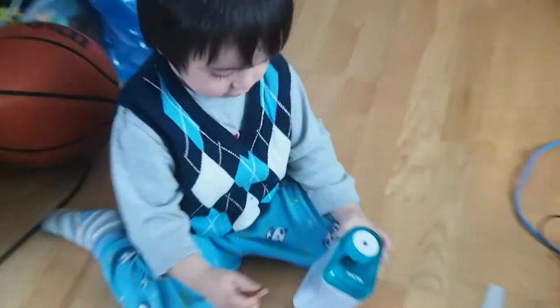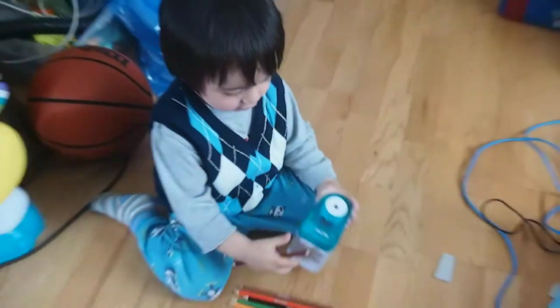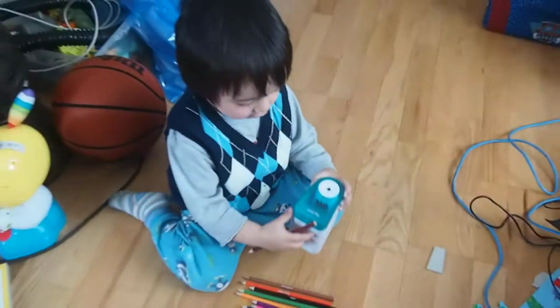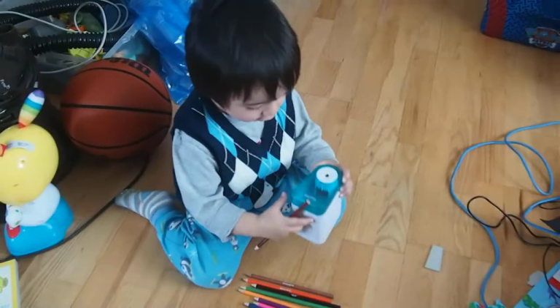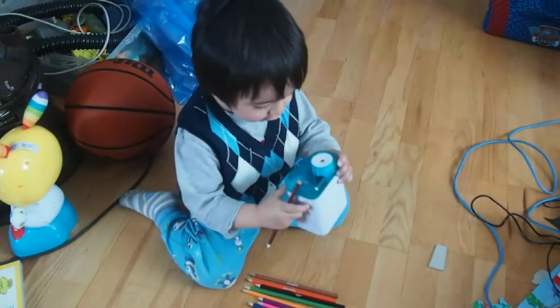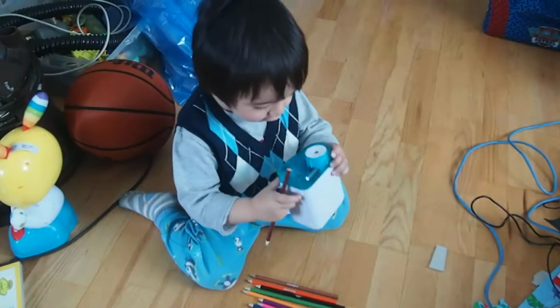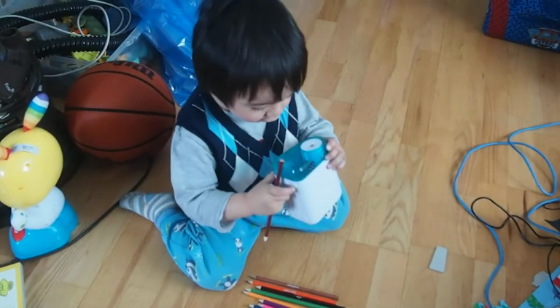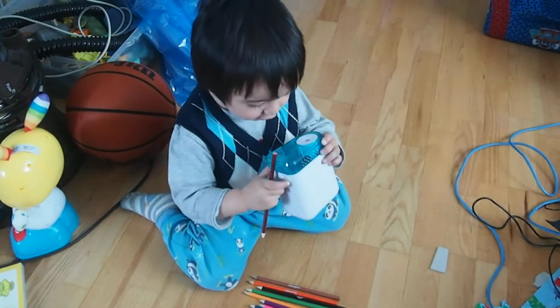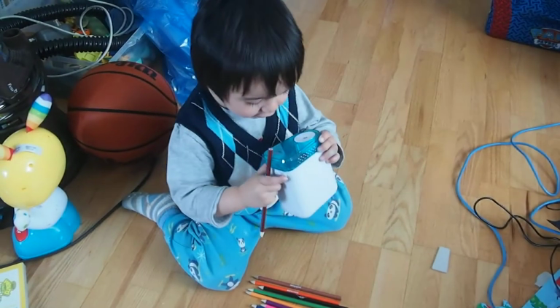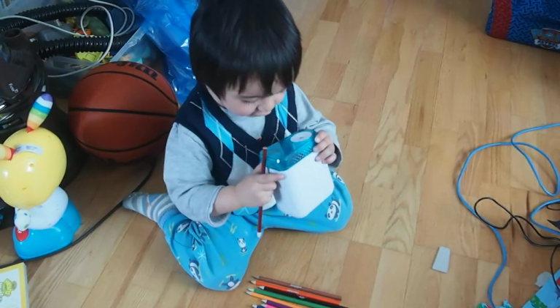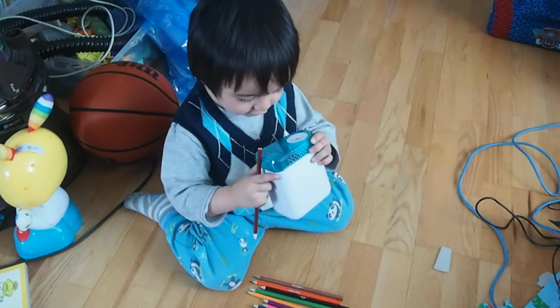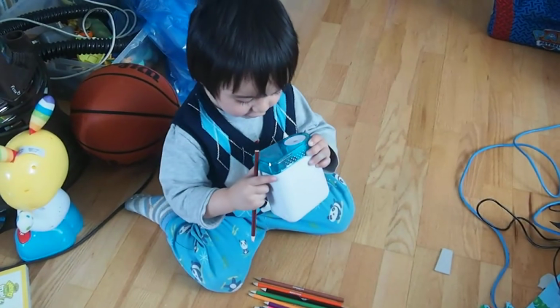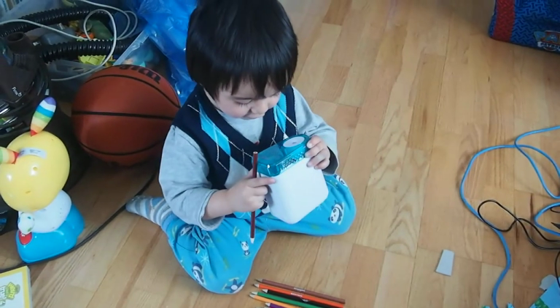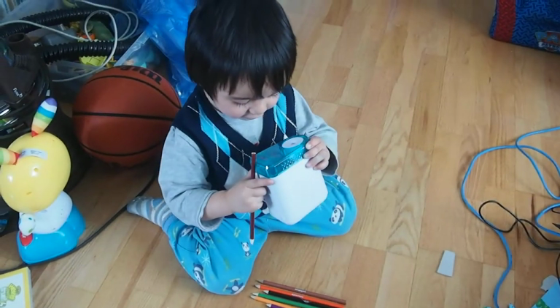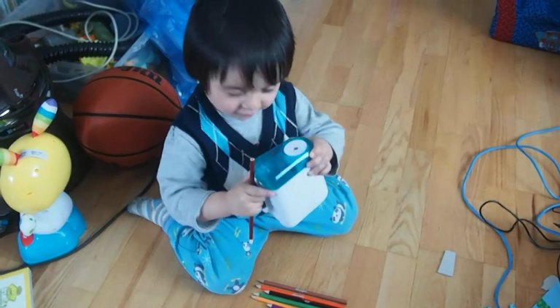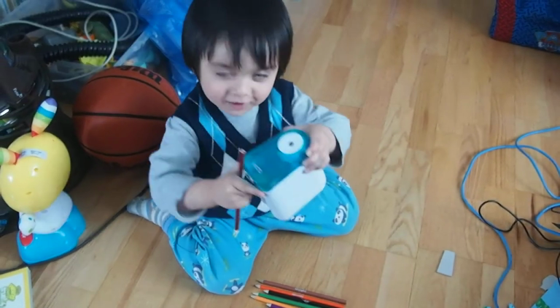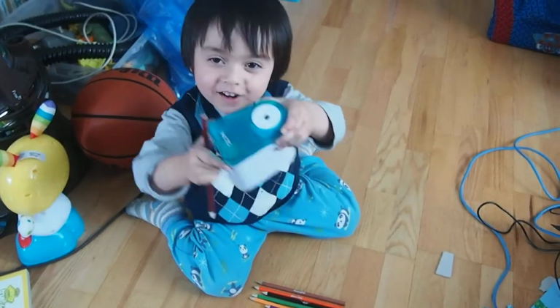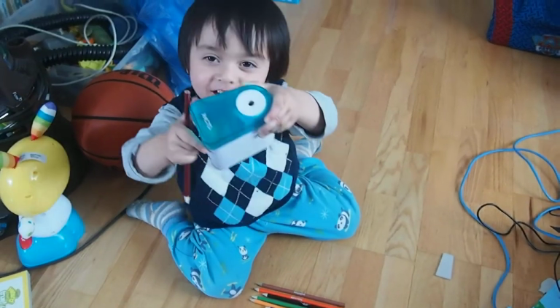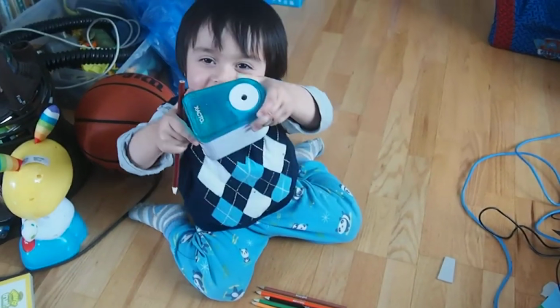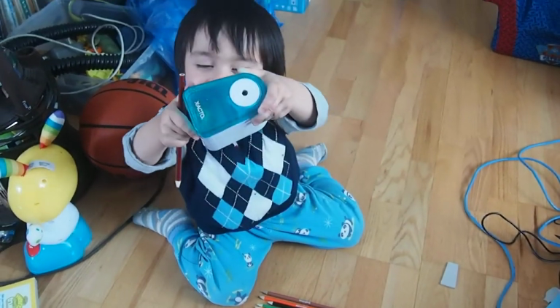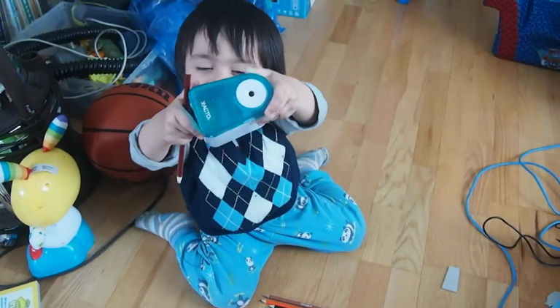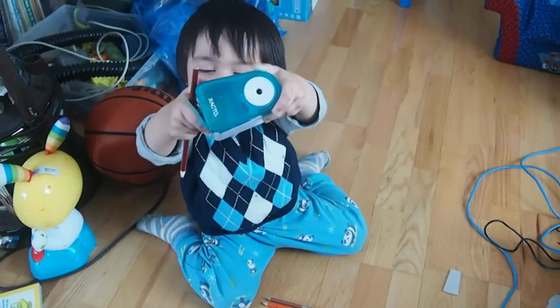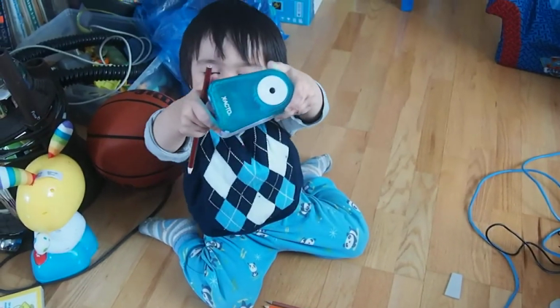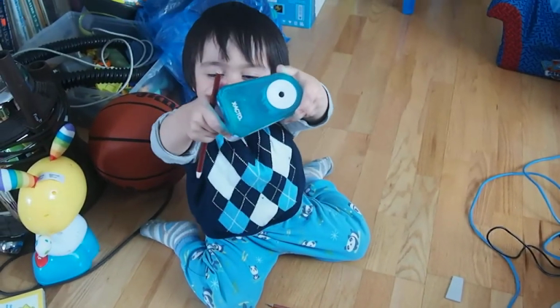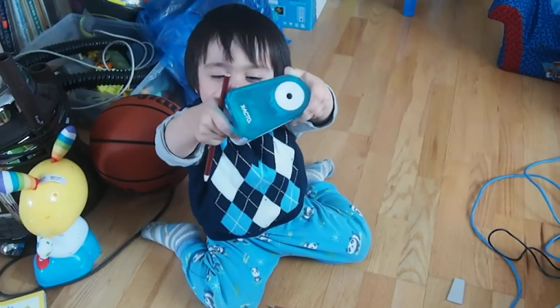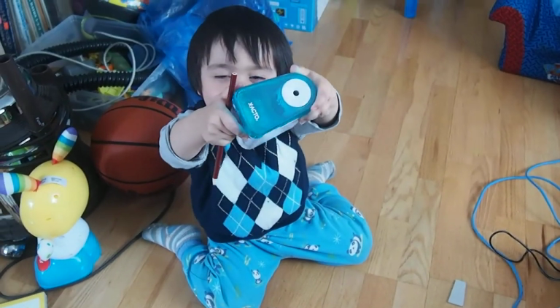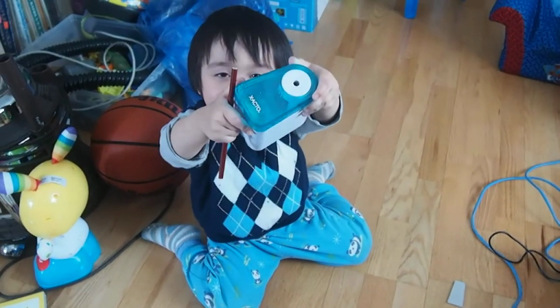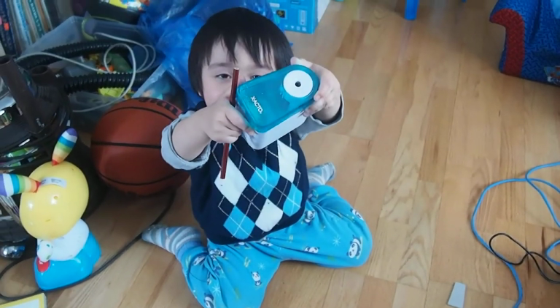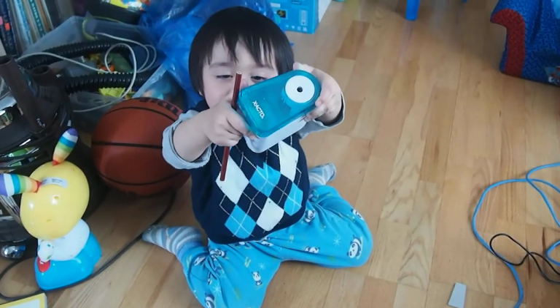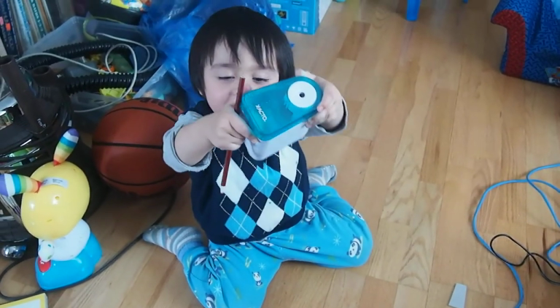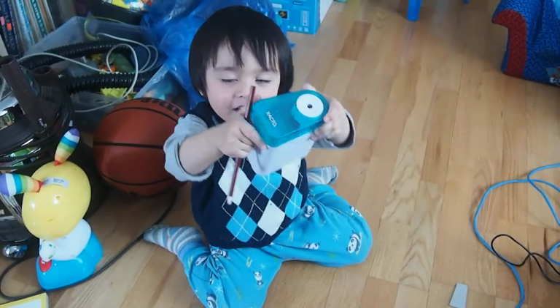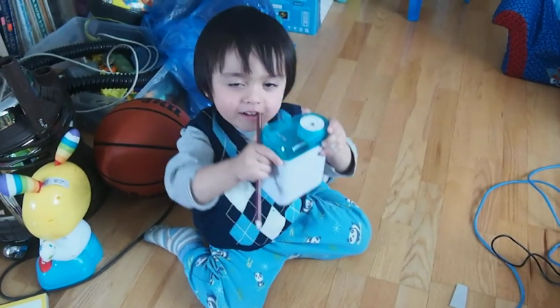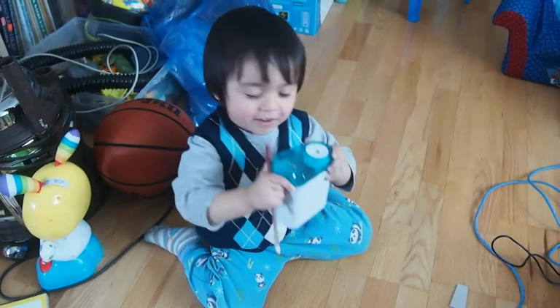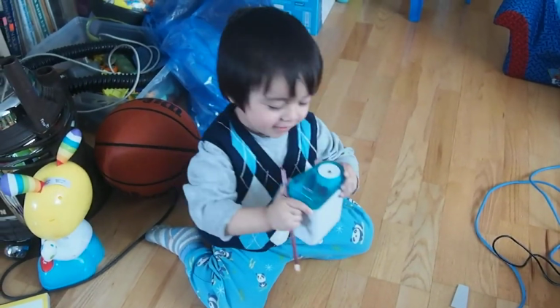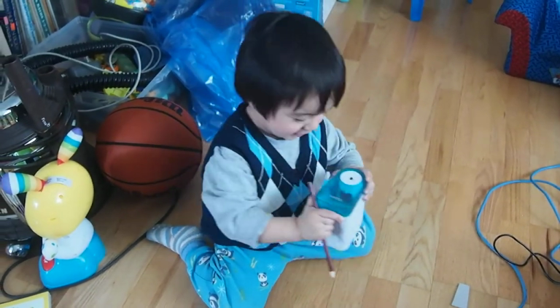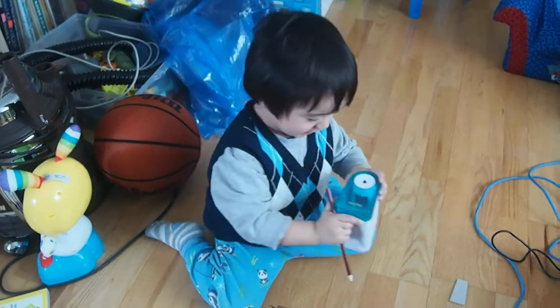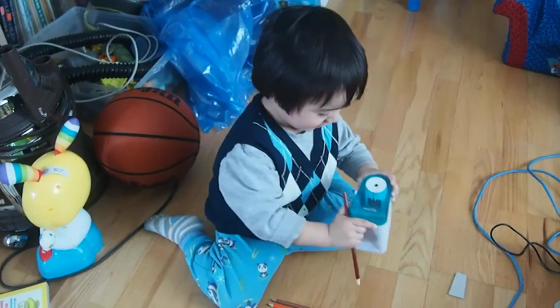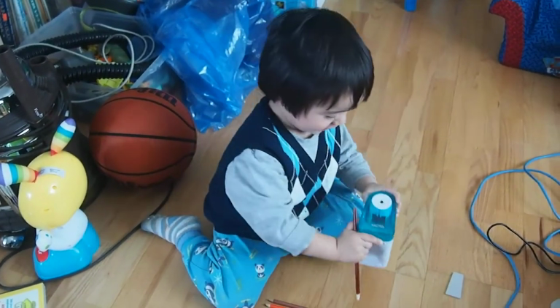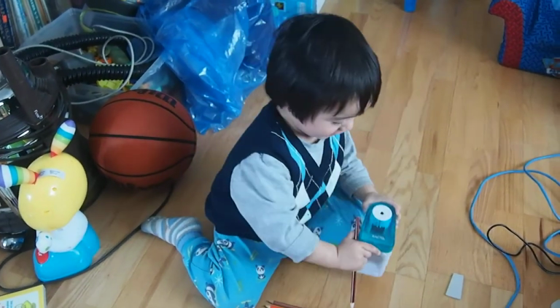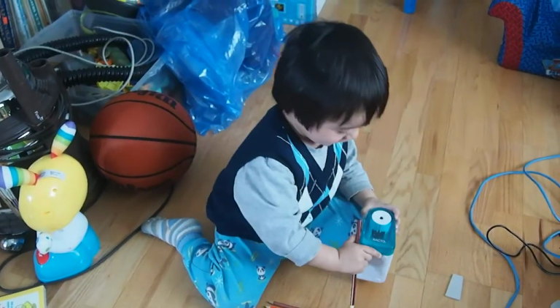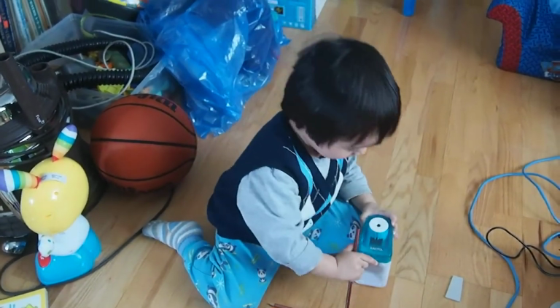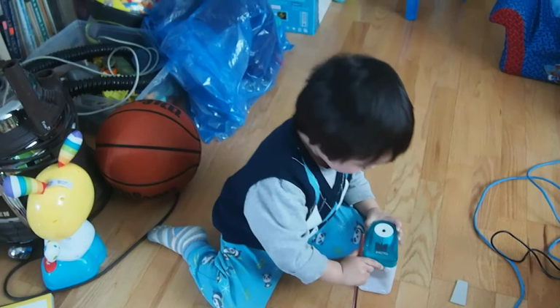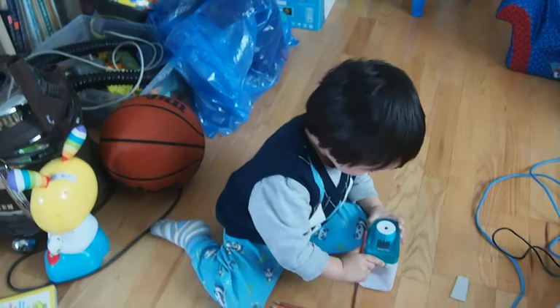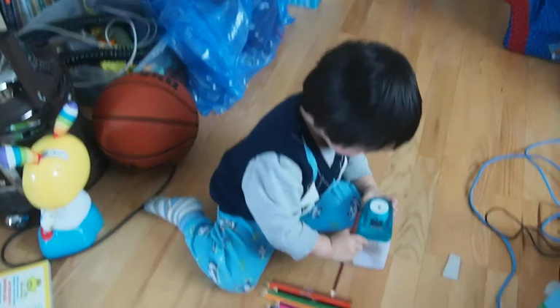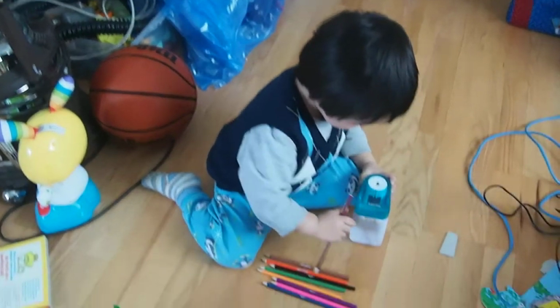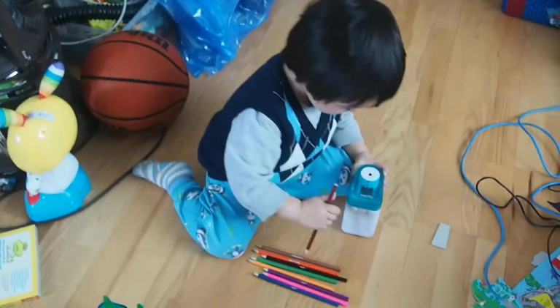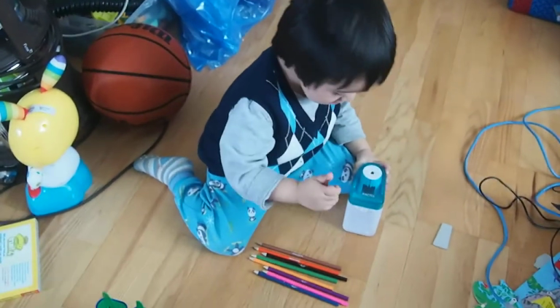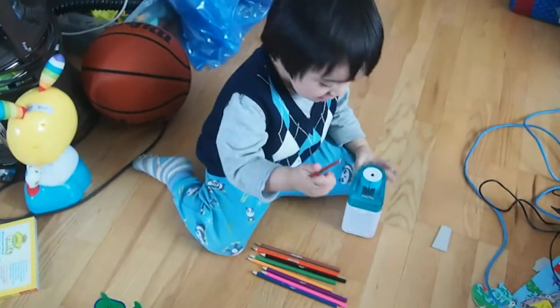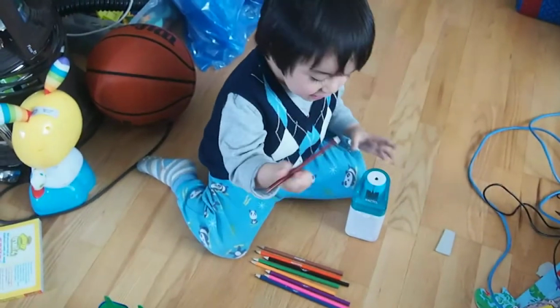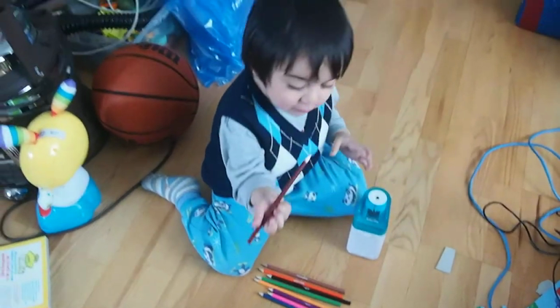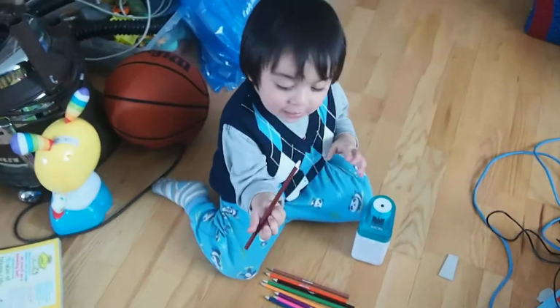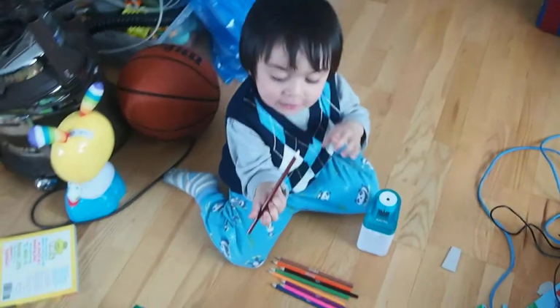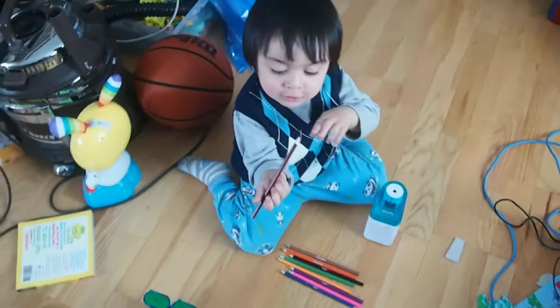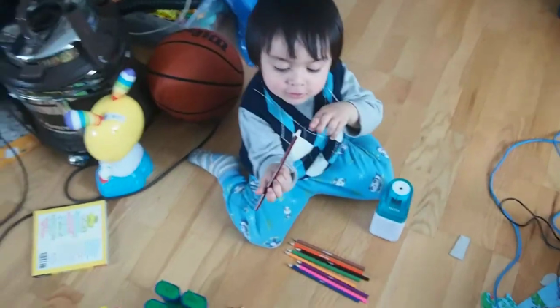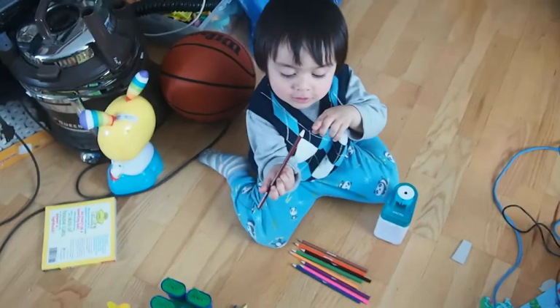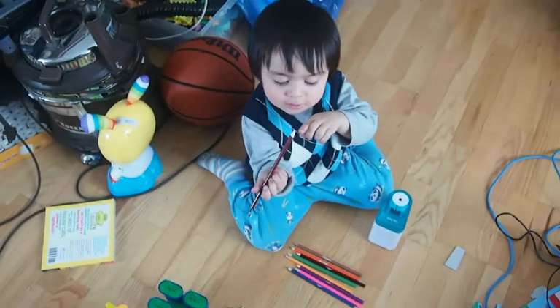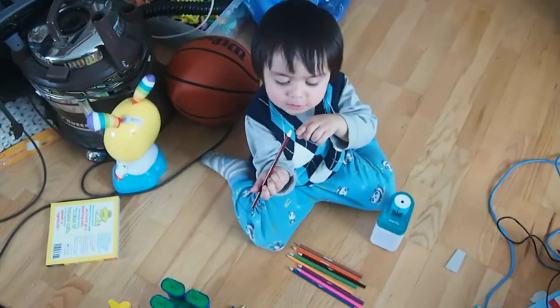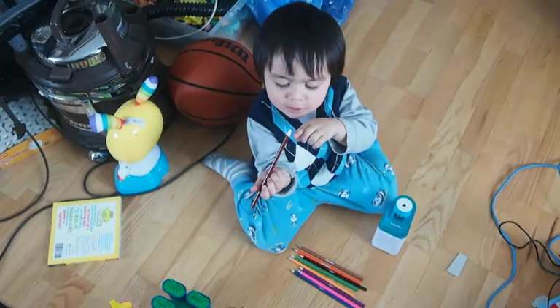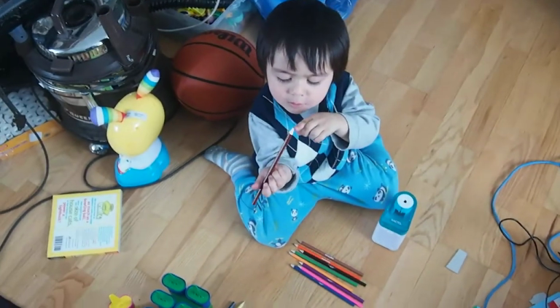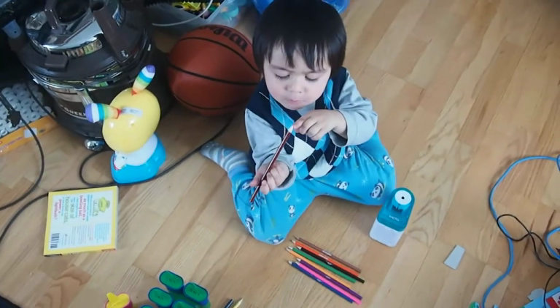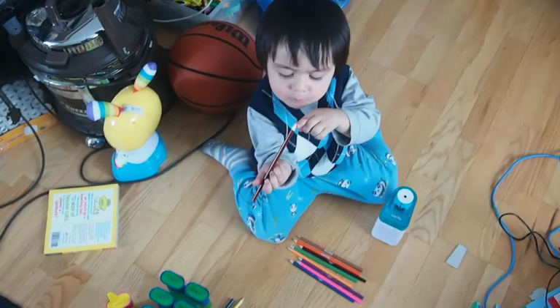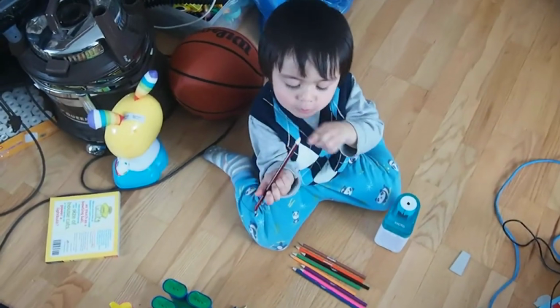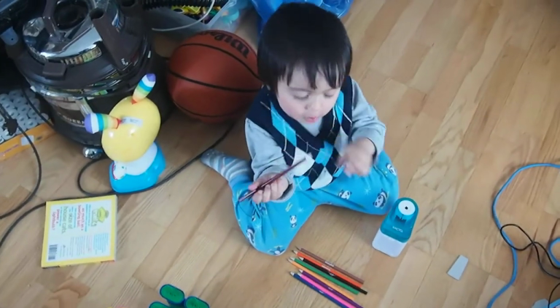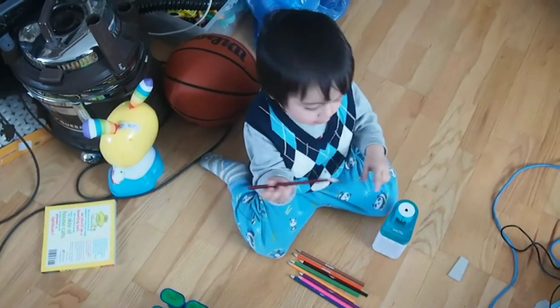Oh, look! Oh, yeah! Are you sharpening your crayons? I'm just walking.